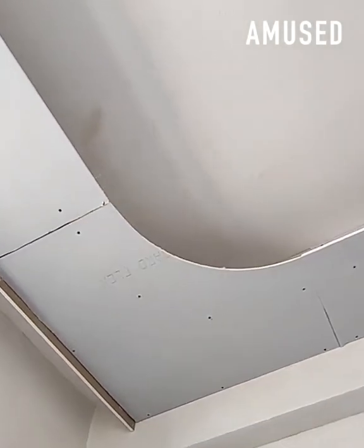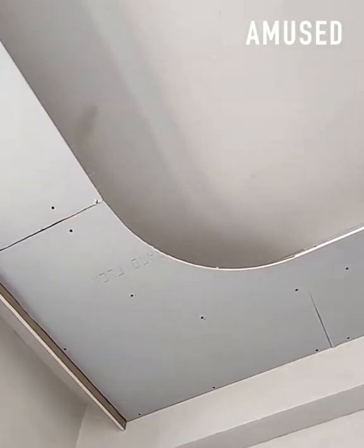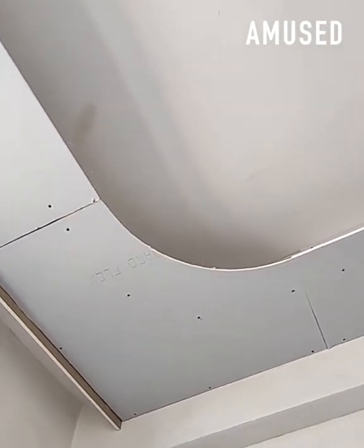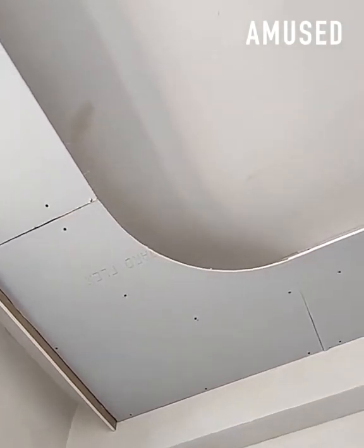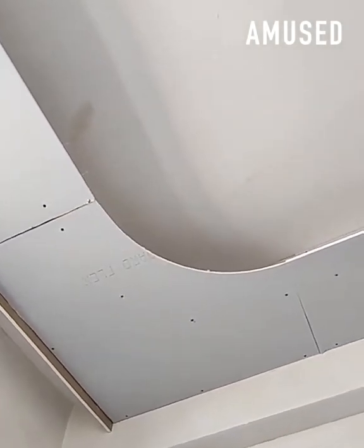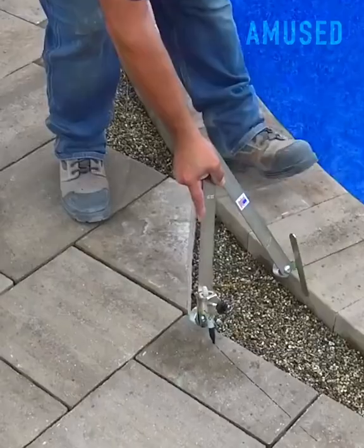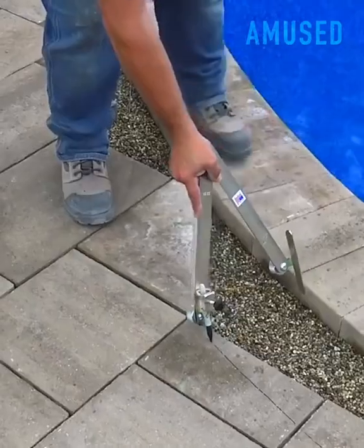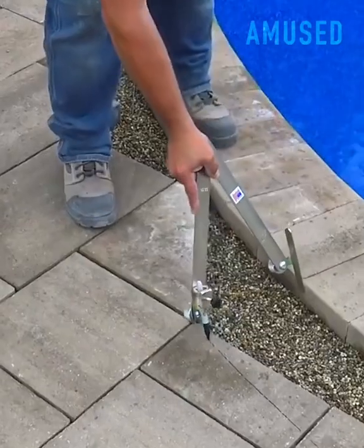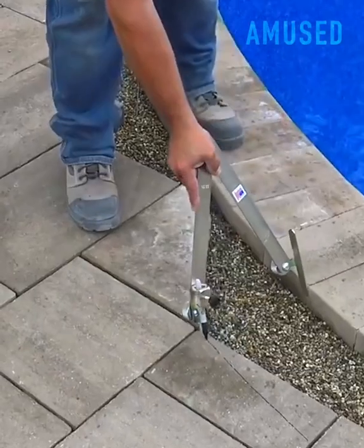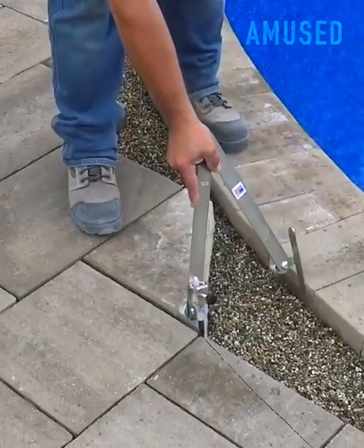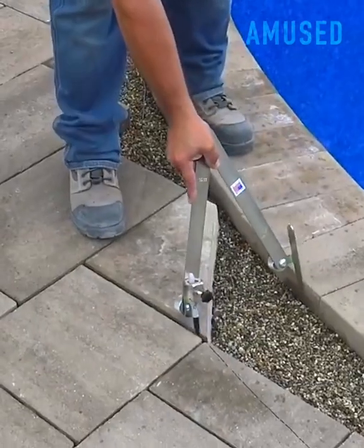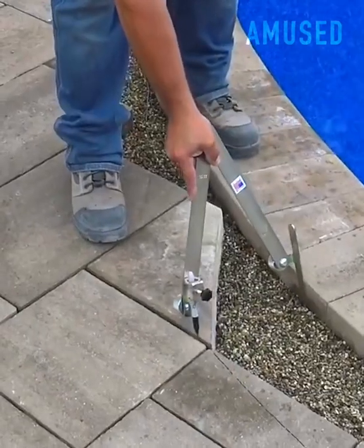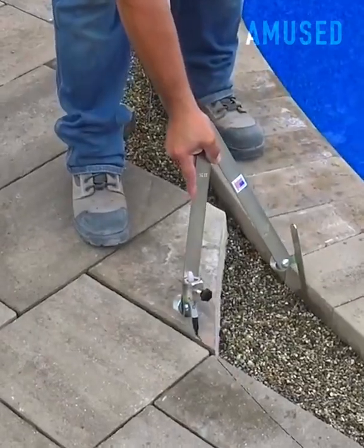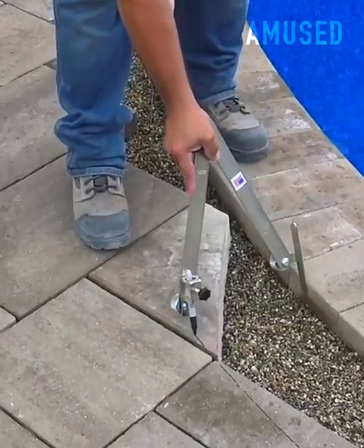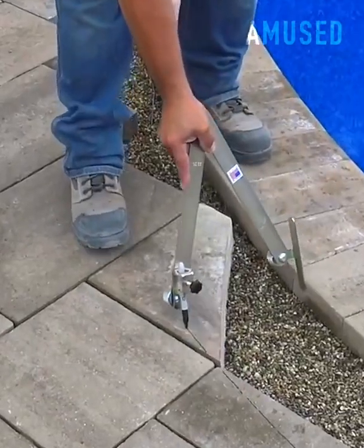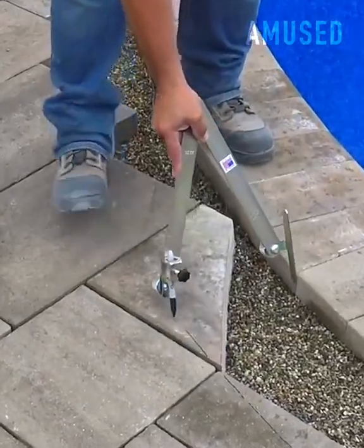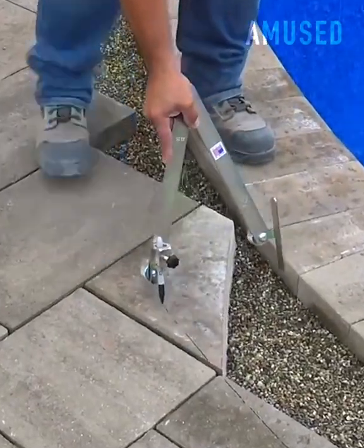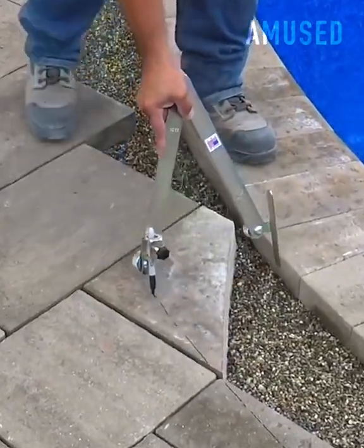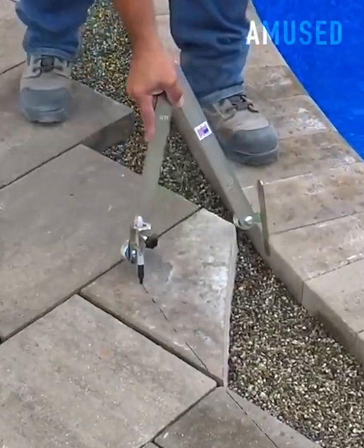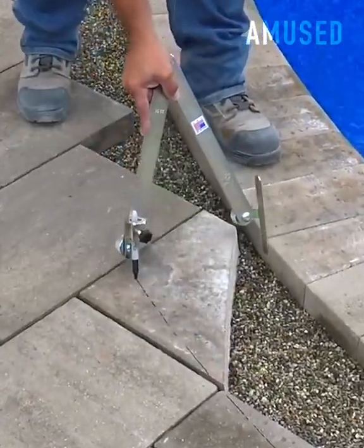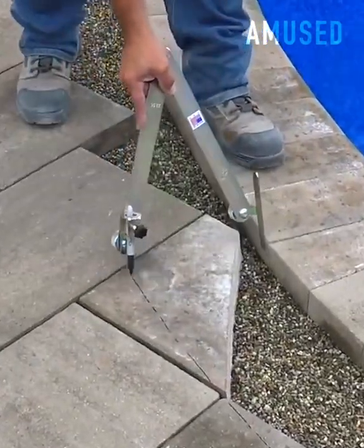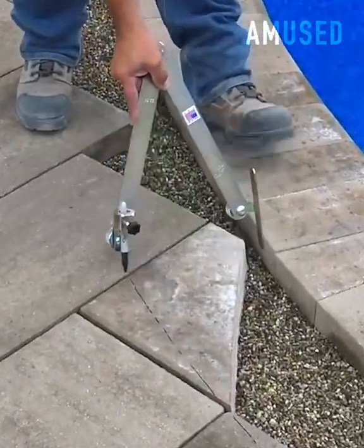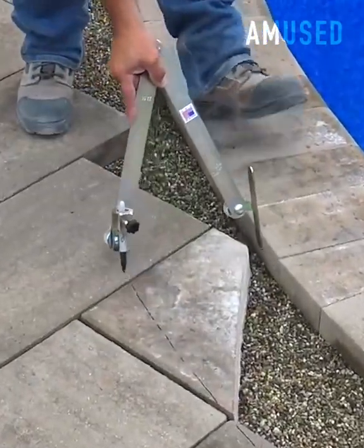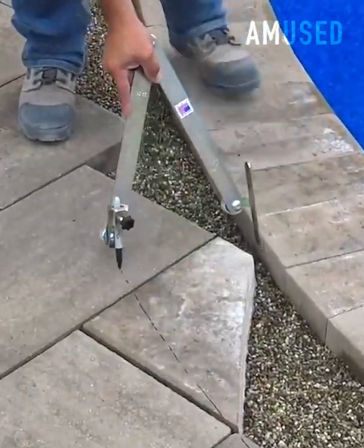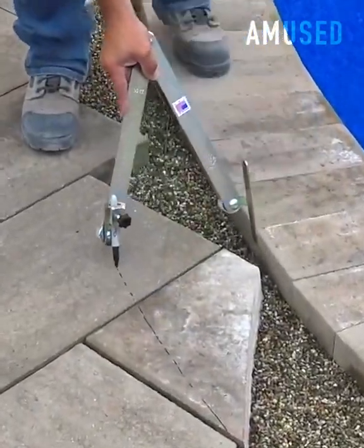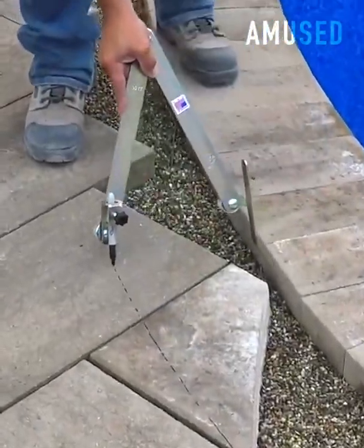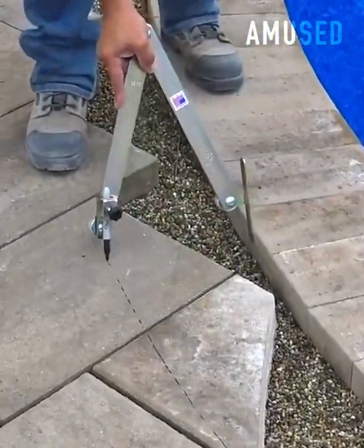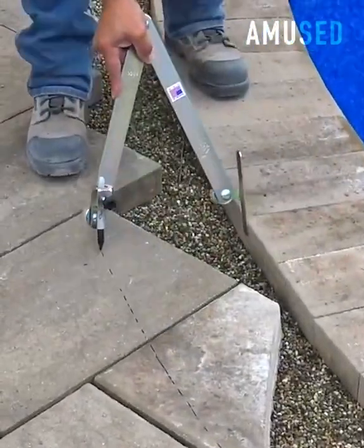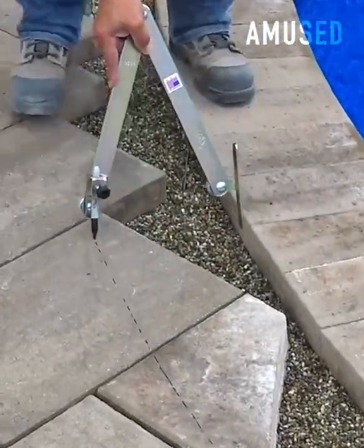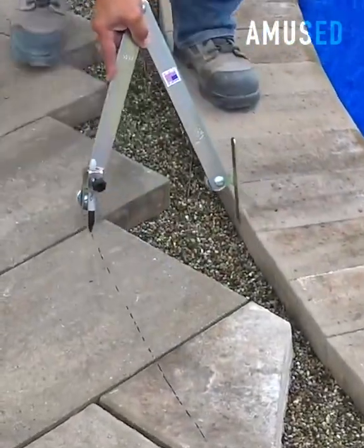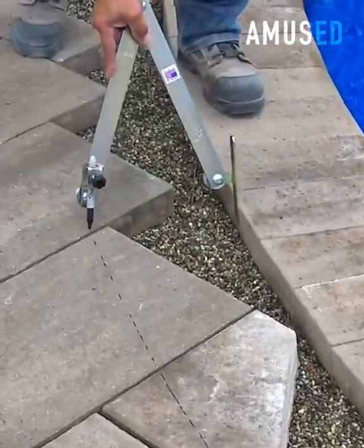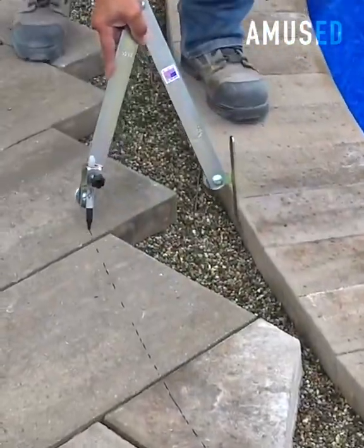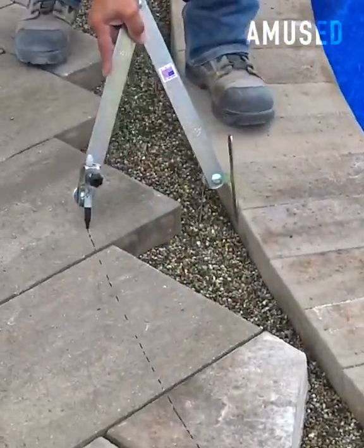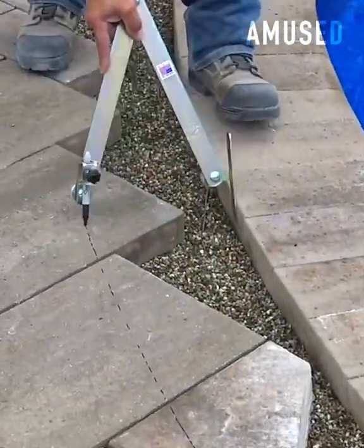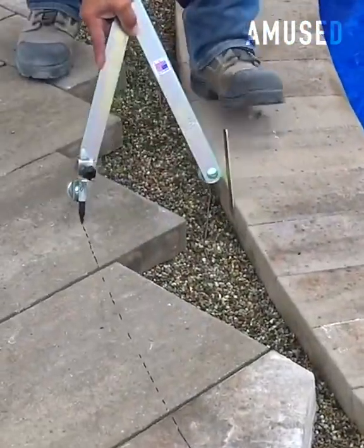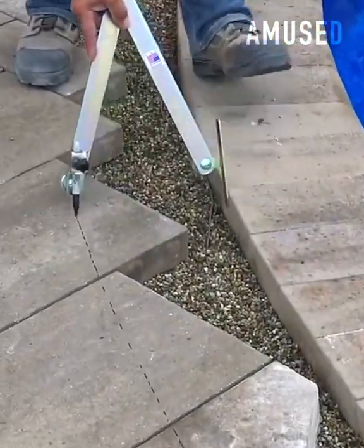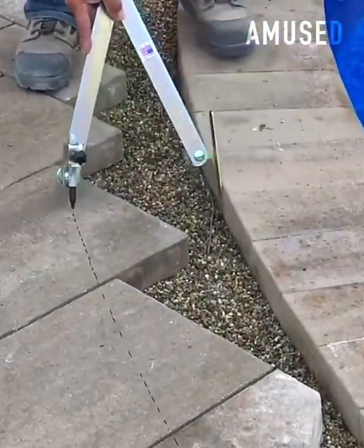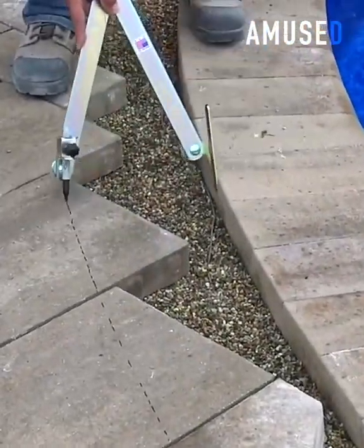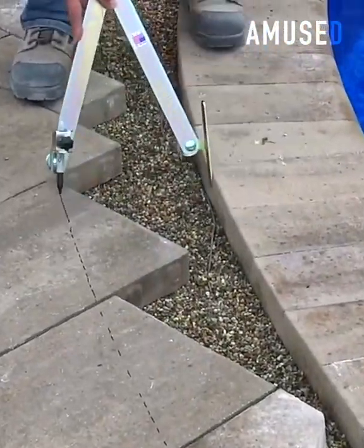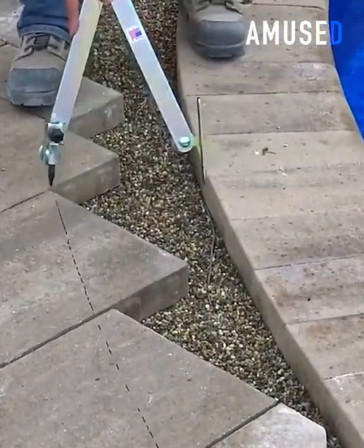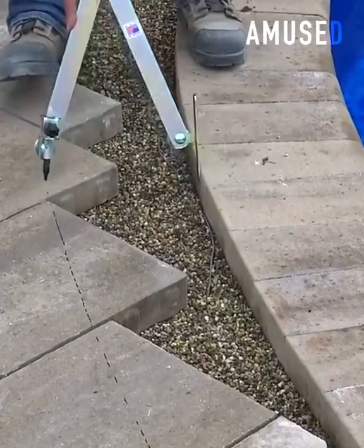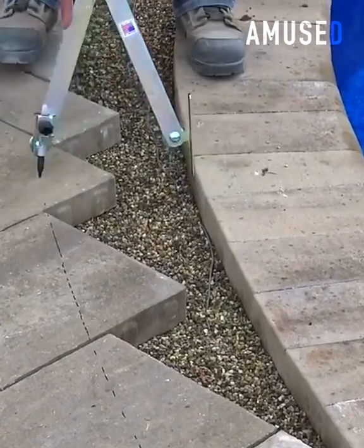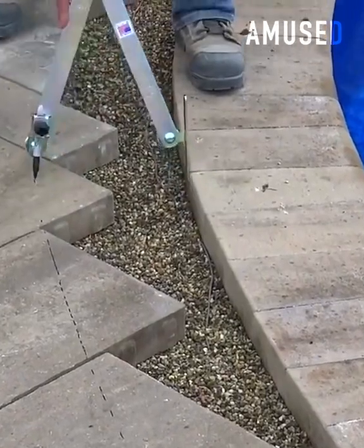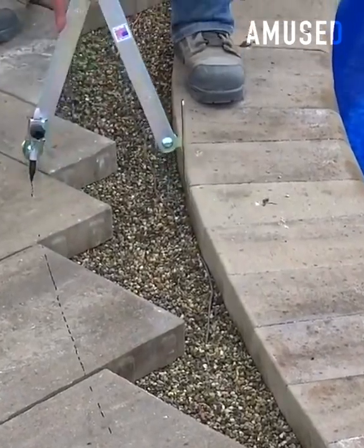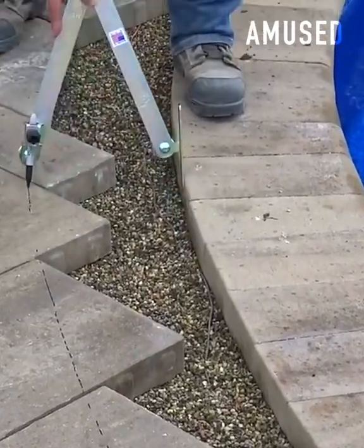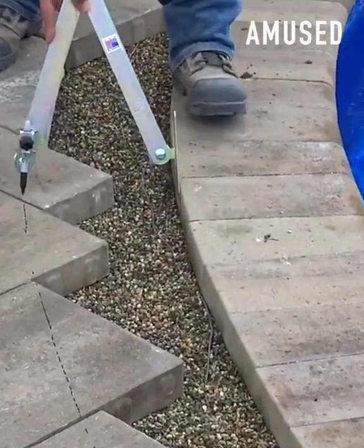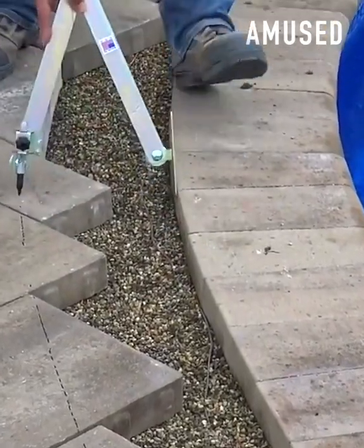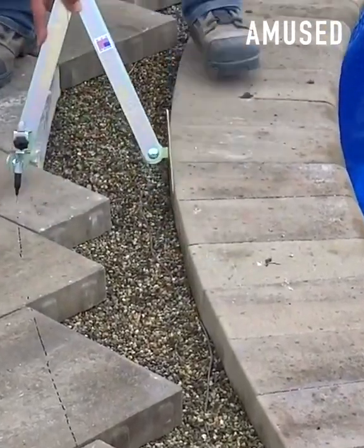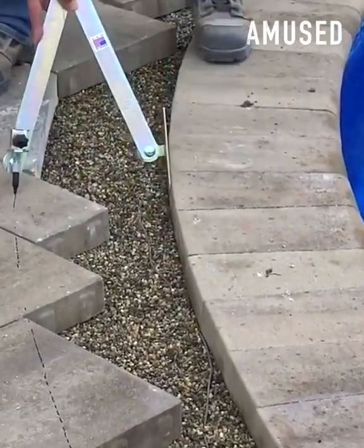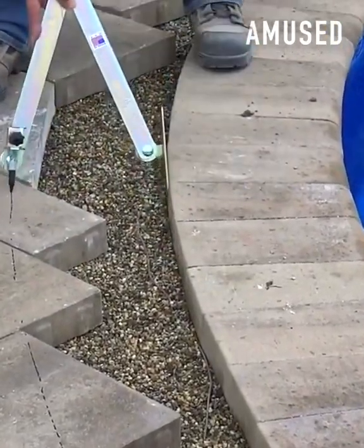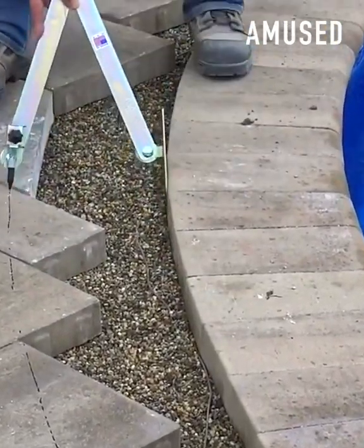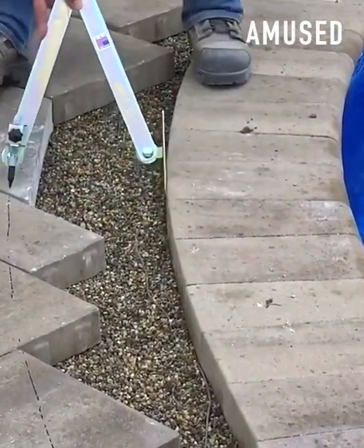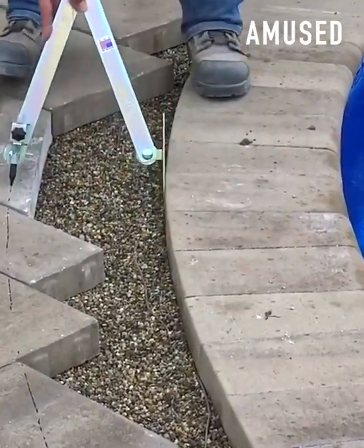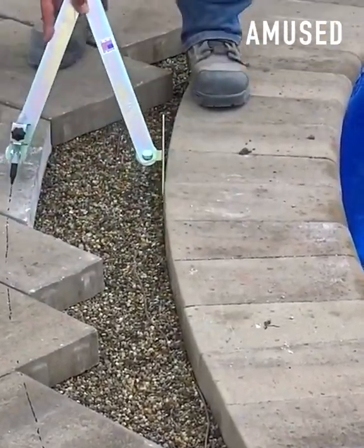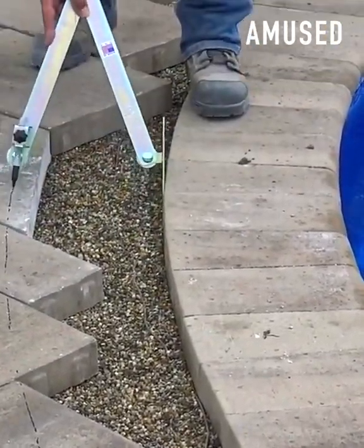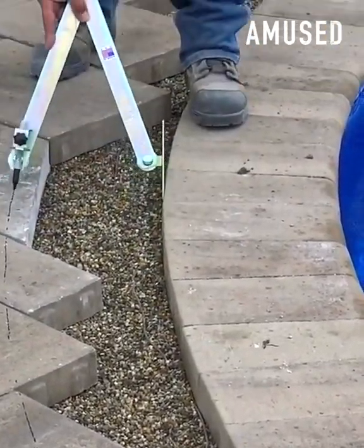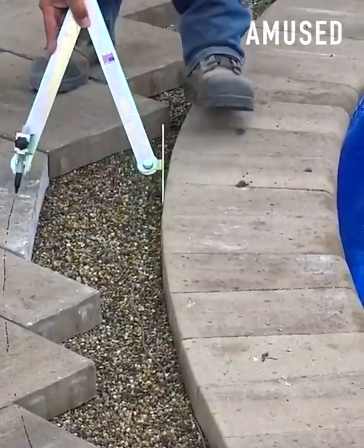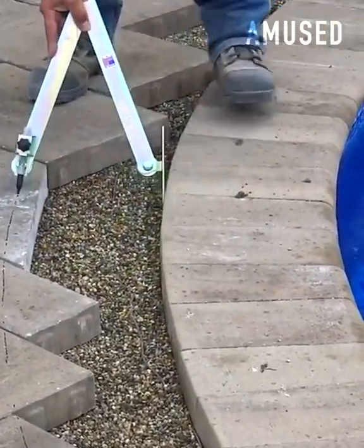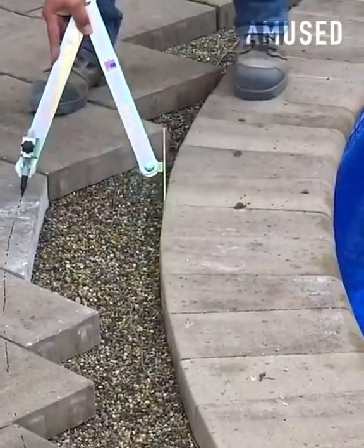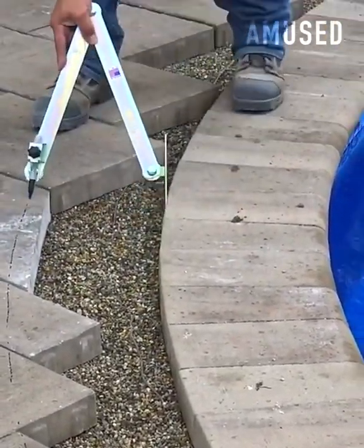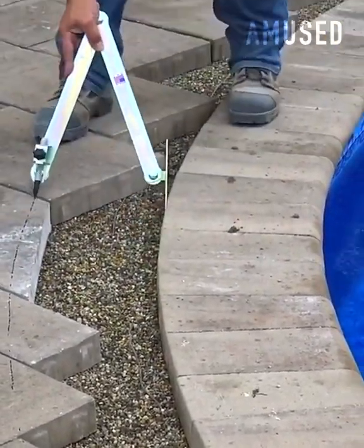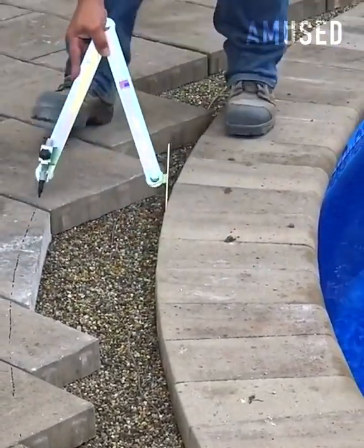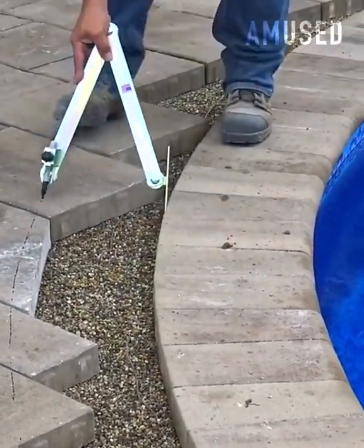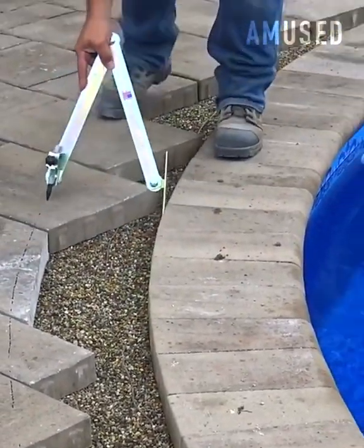A pool deck builder uses a quickie scribe to perfectly transcribe a marking line around curved pool coping.